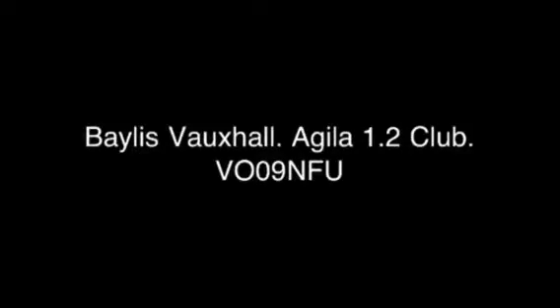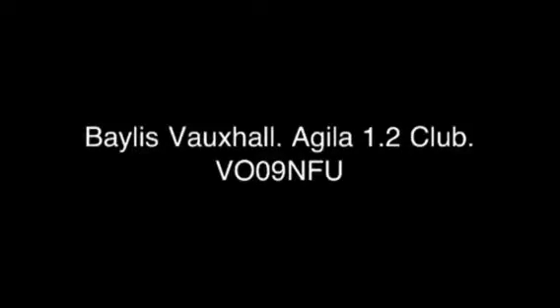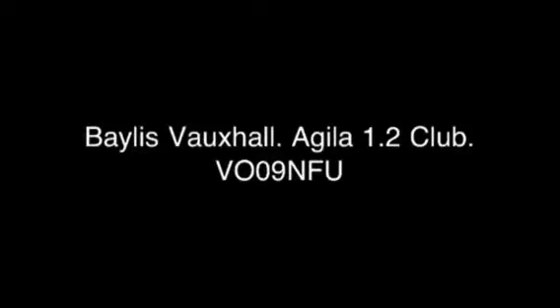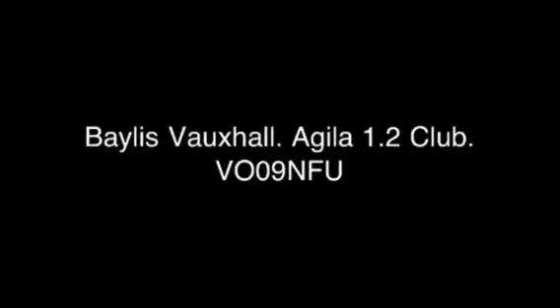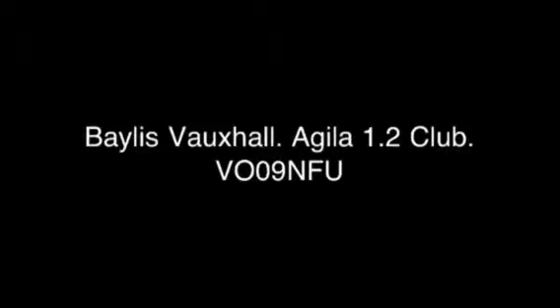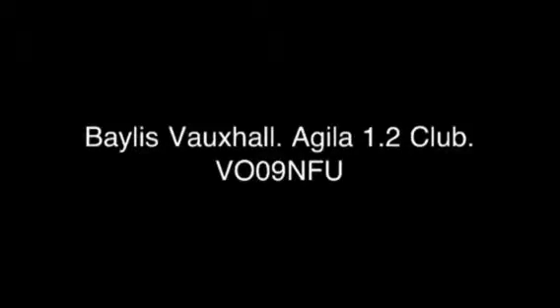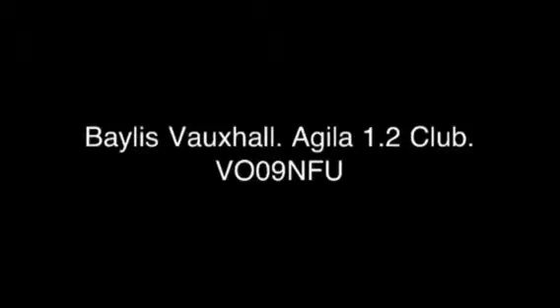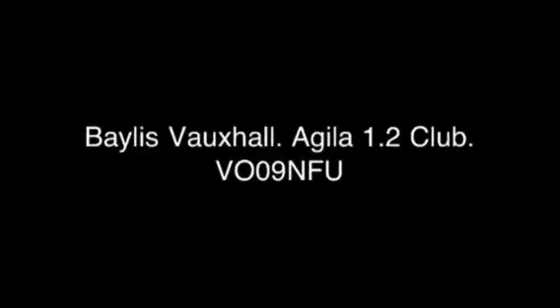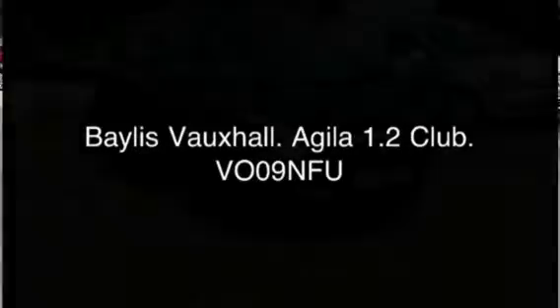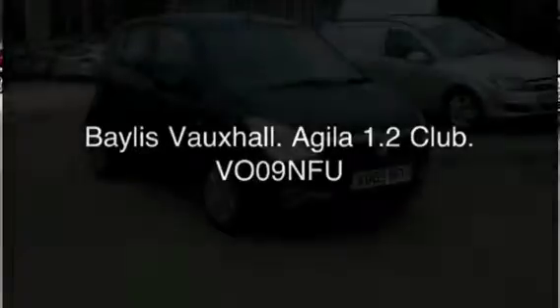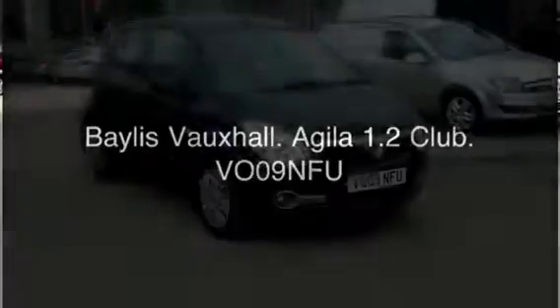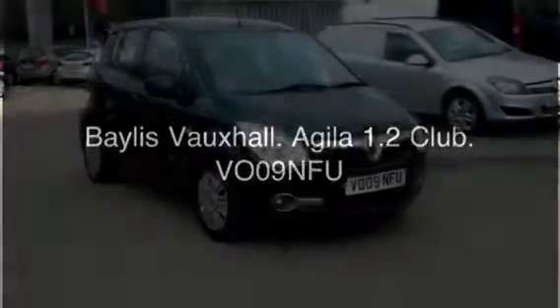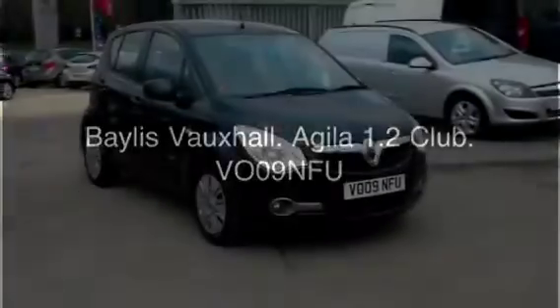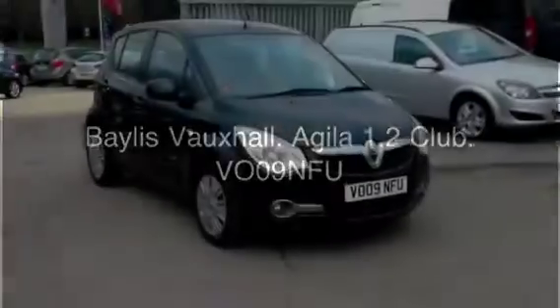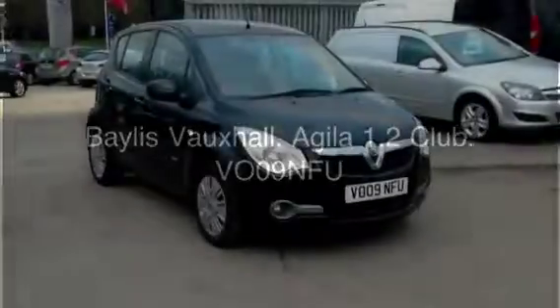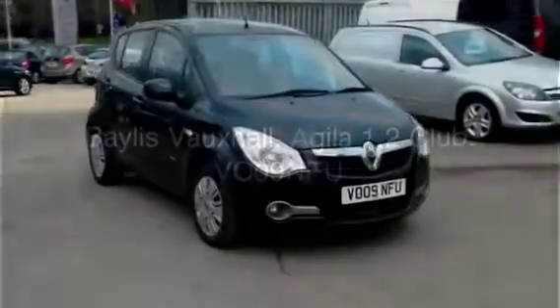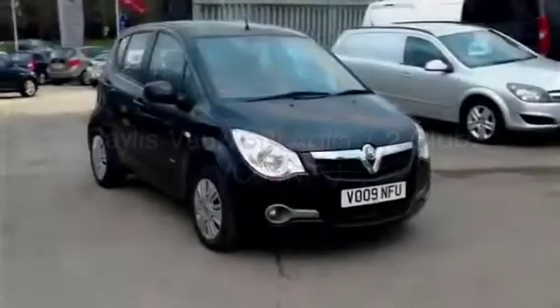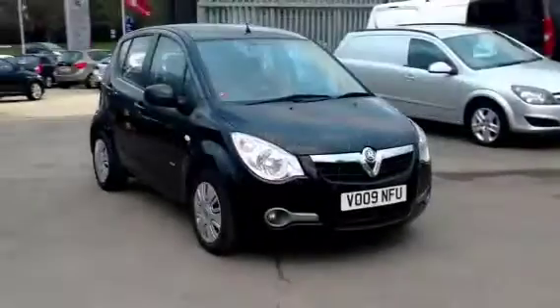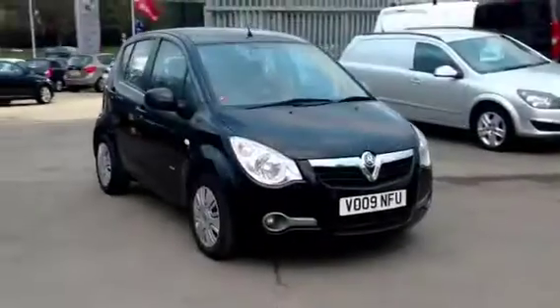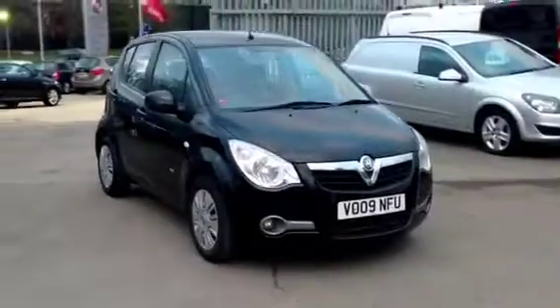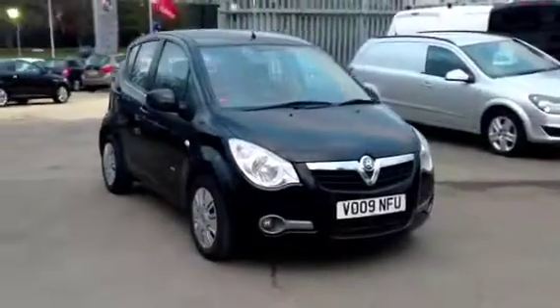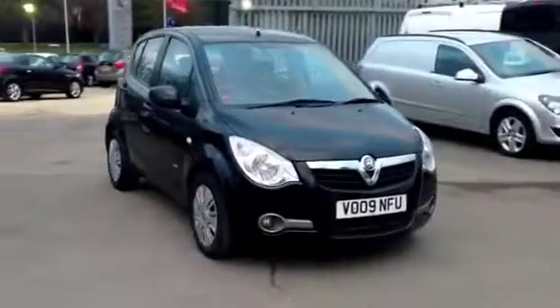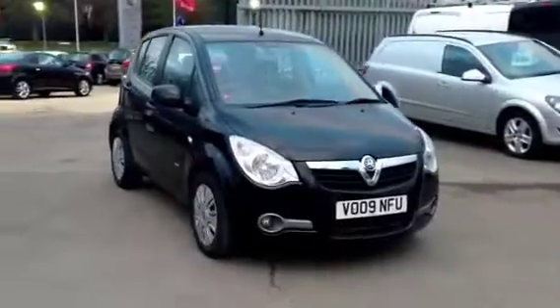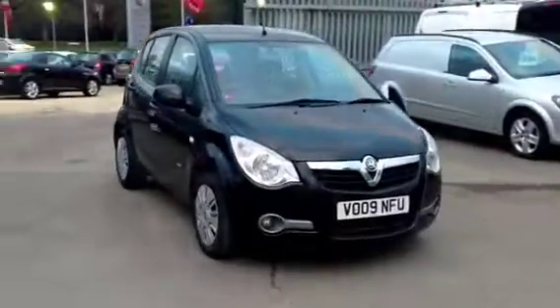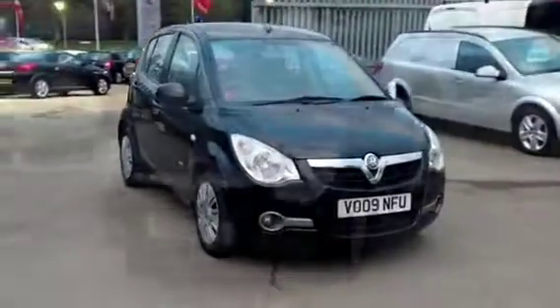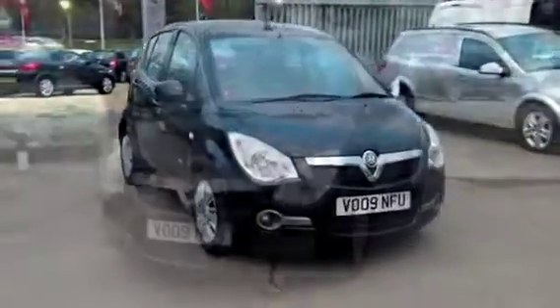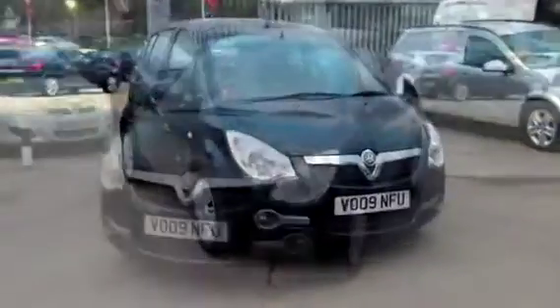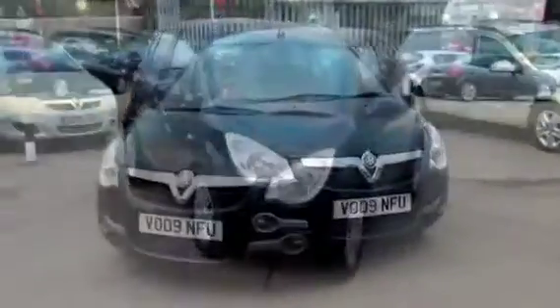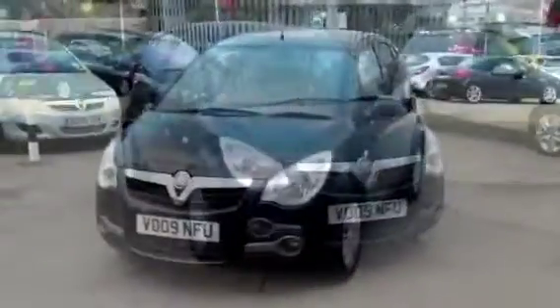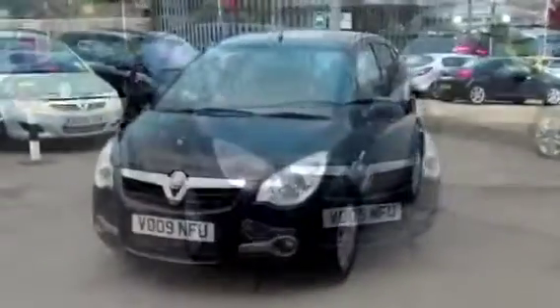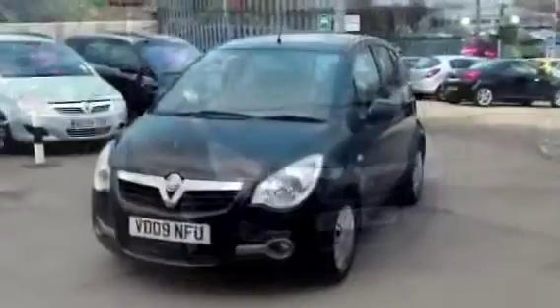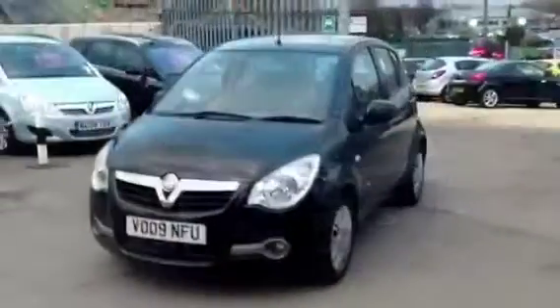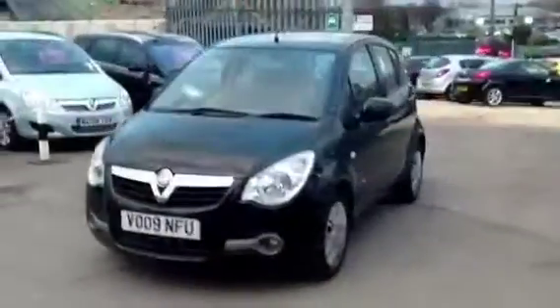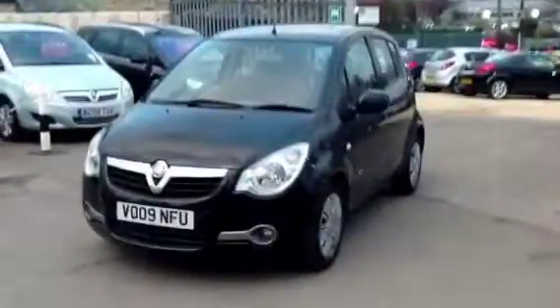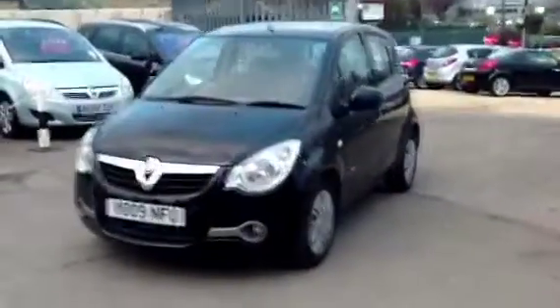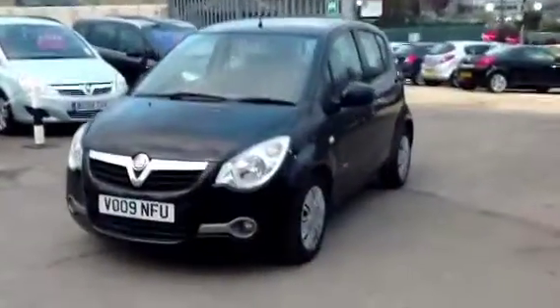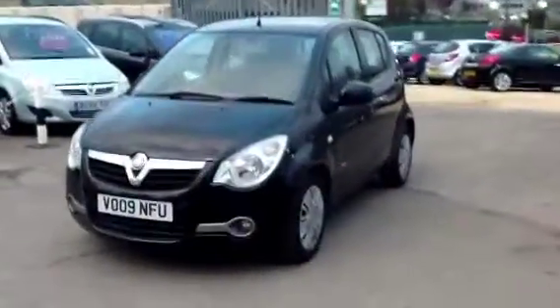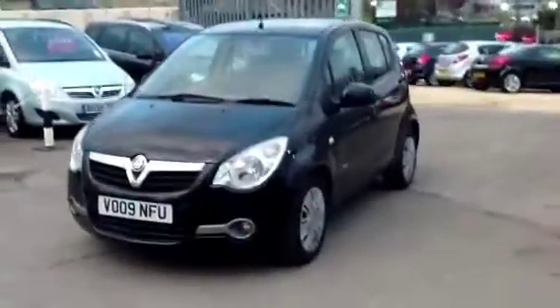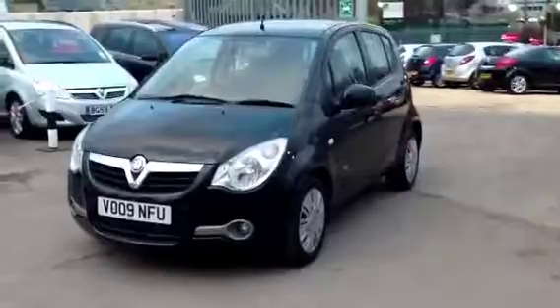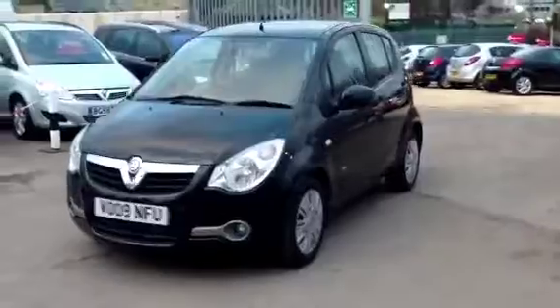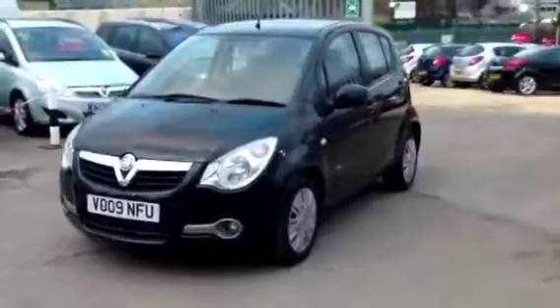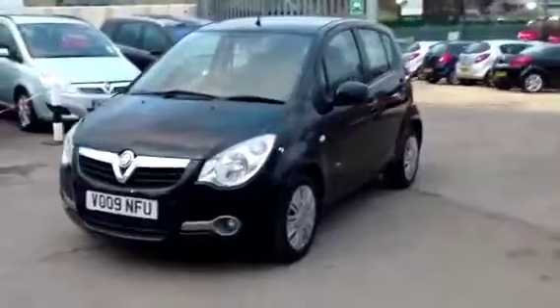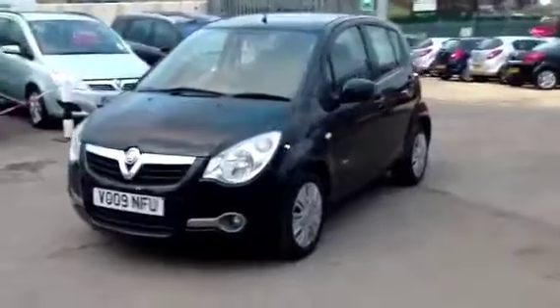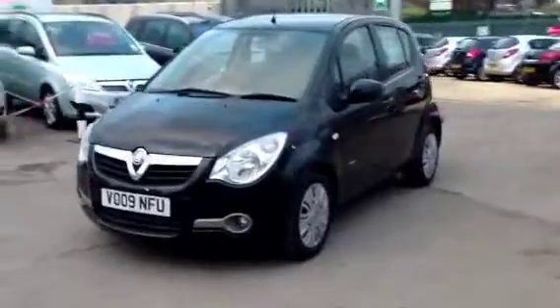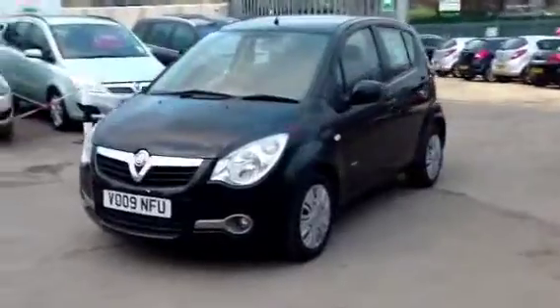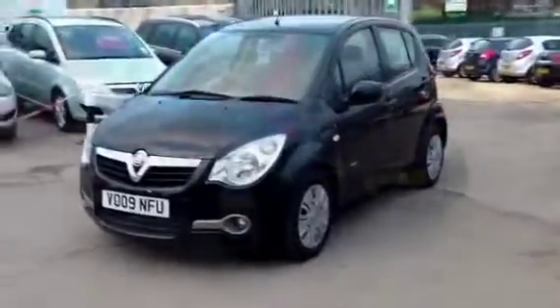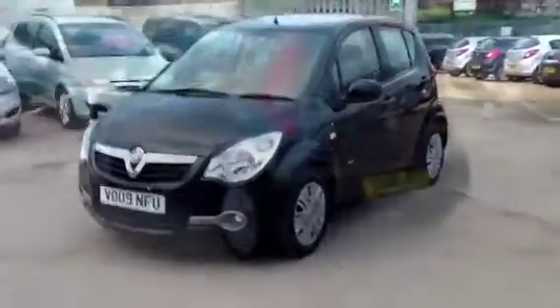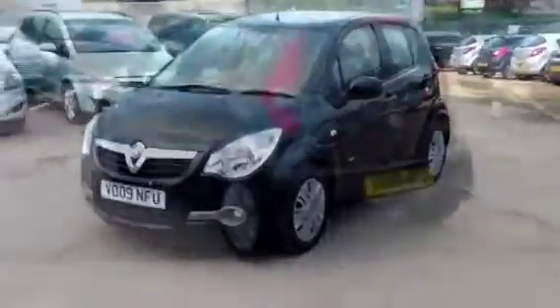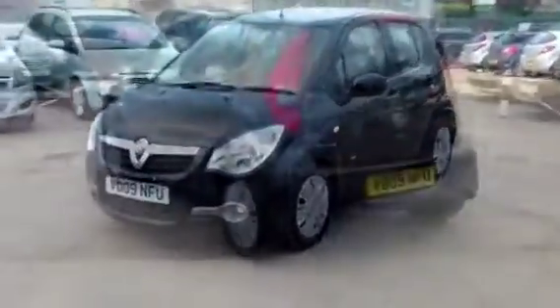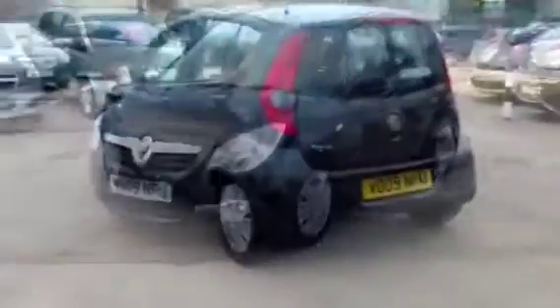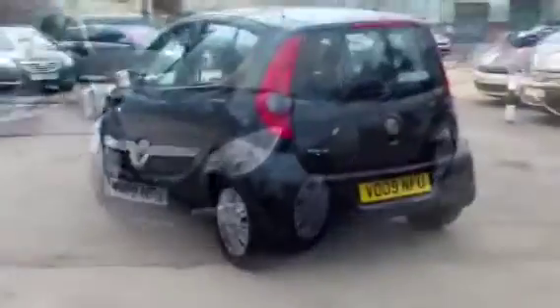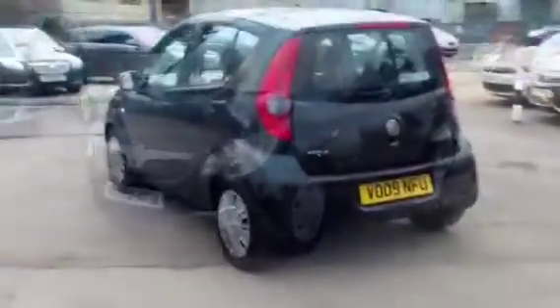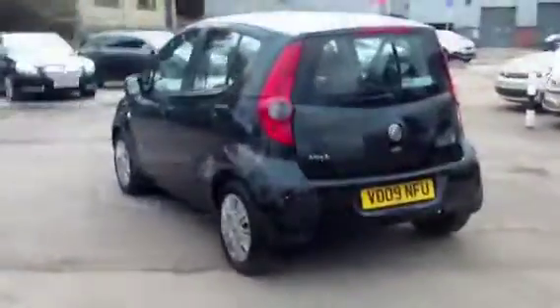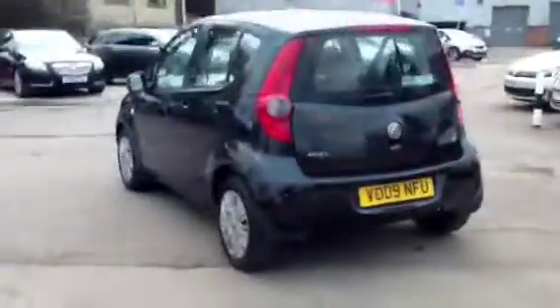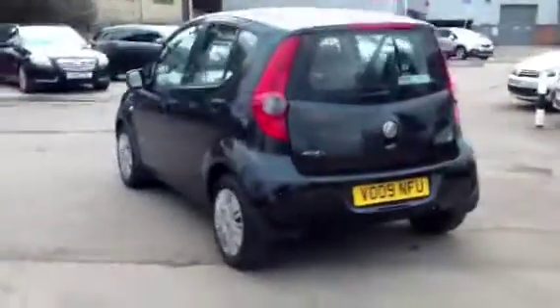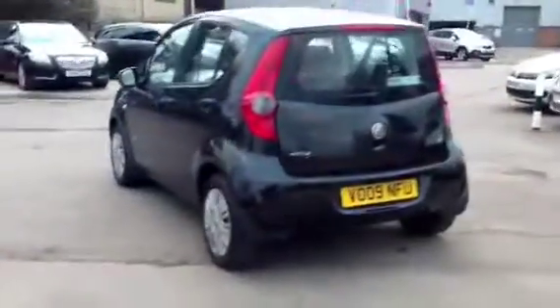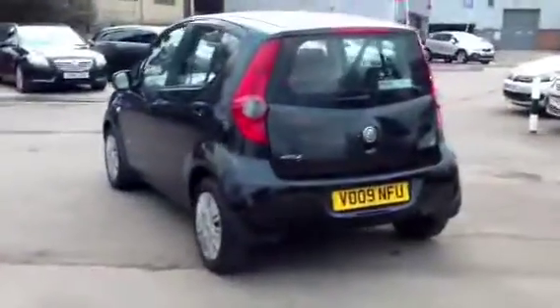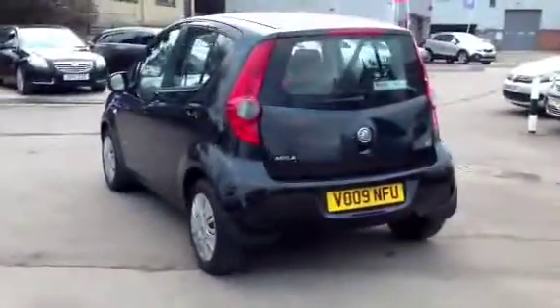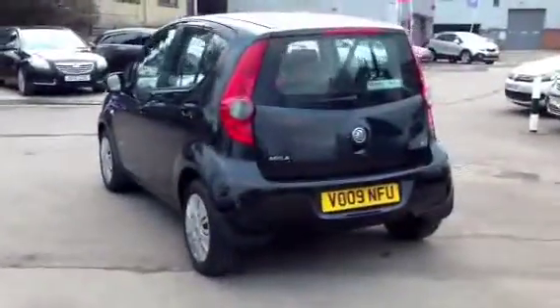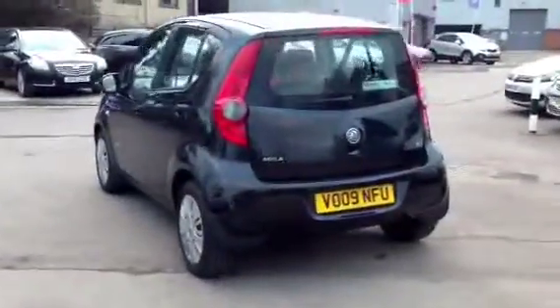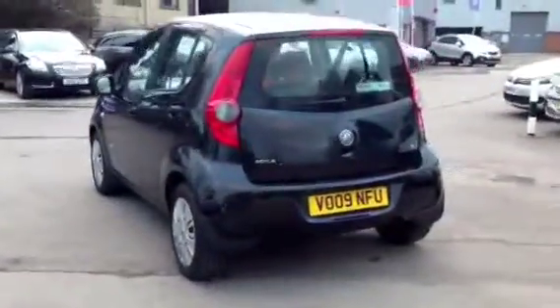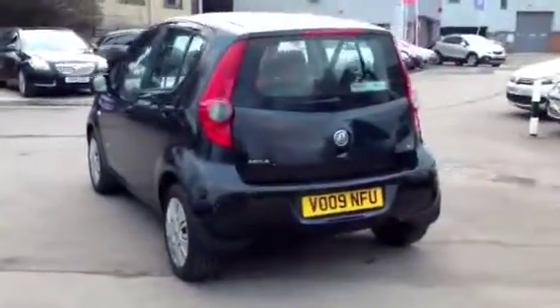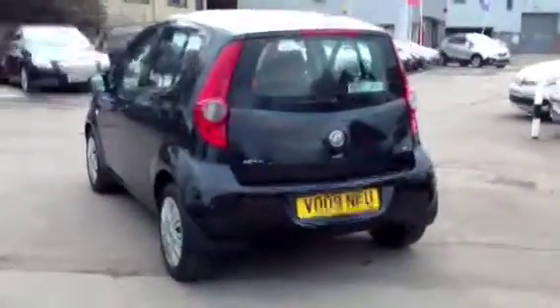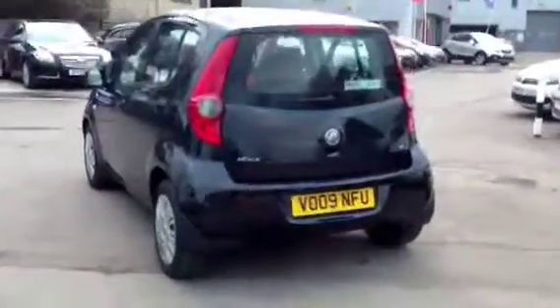Welcome to Bayless Vauxhall in Cirencester. Today you are viewing the Vauxhall Agila 1.2 Club, finished in metallic black.